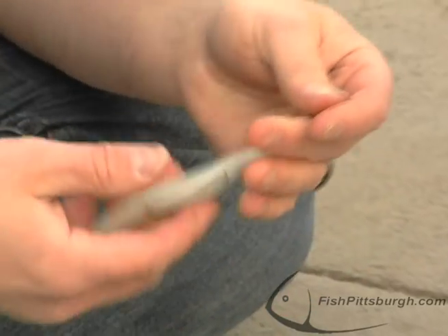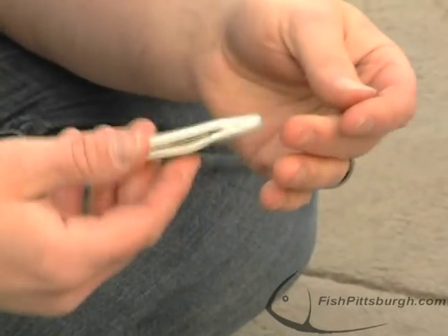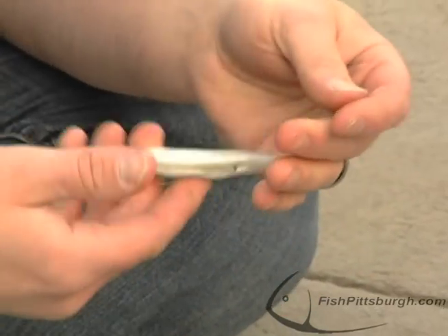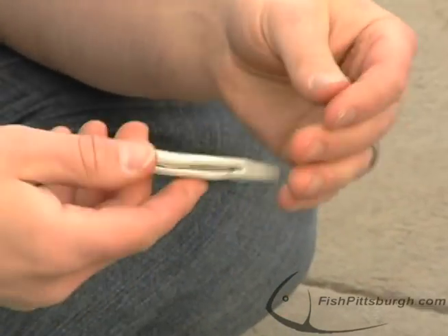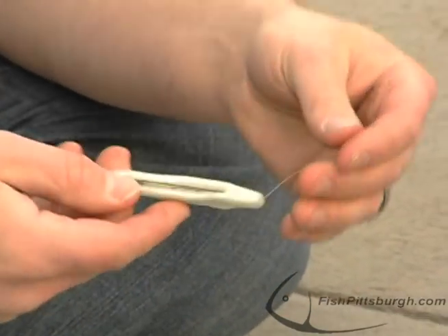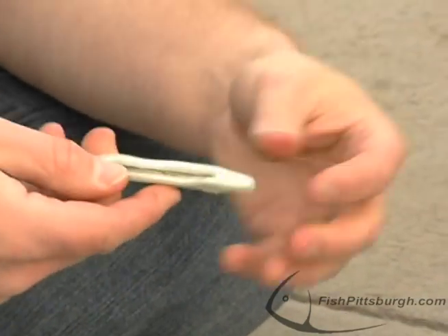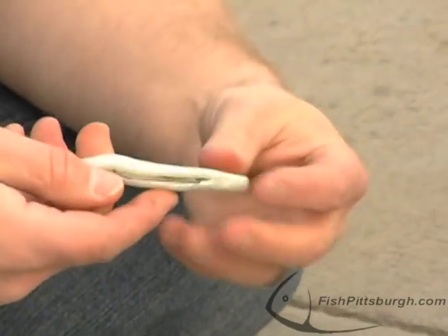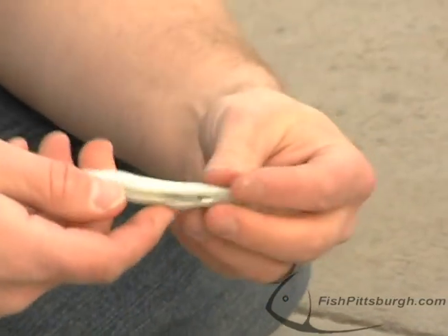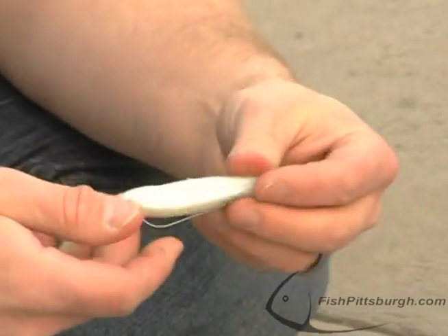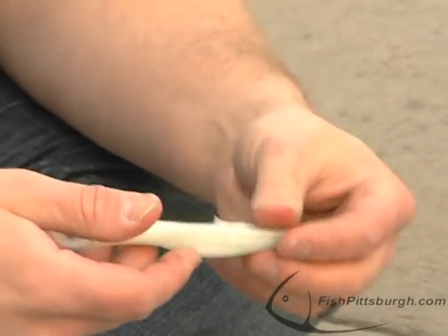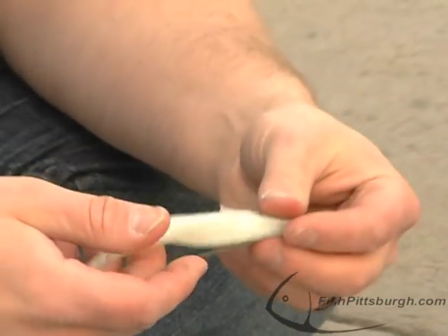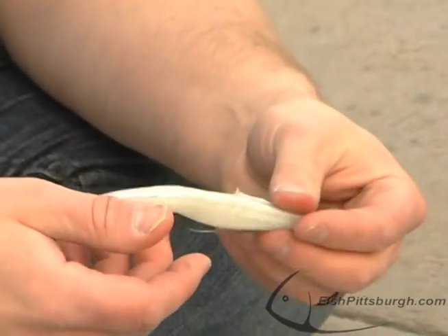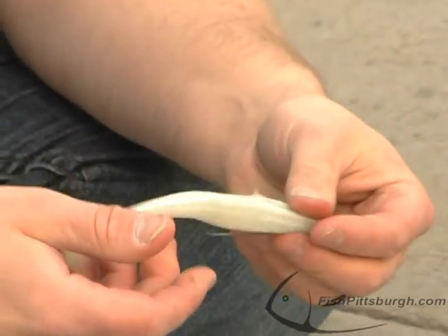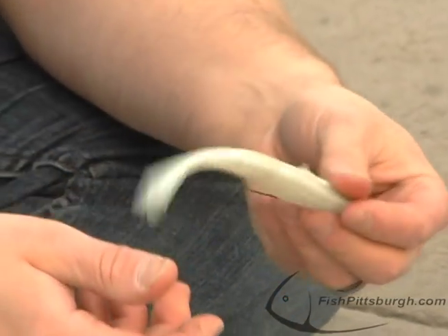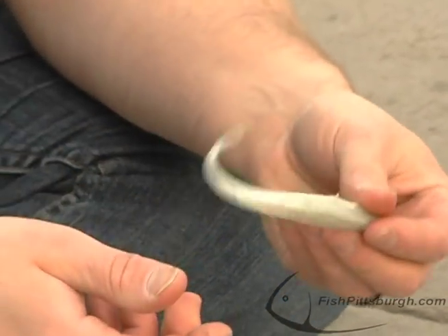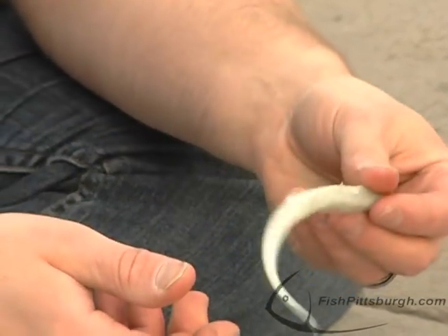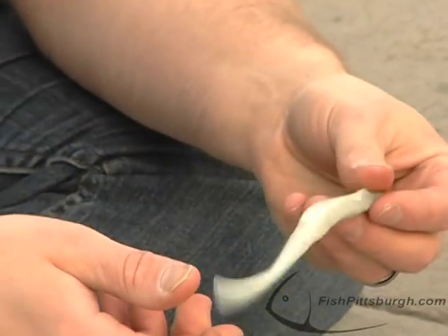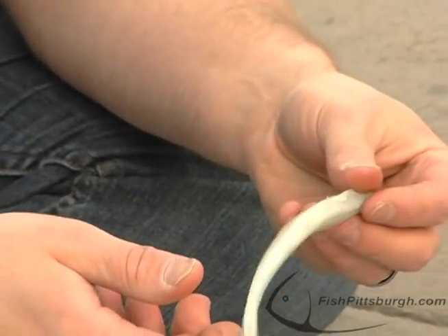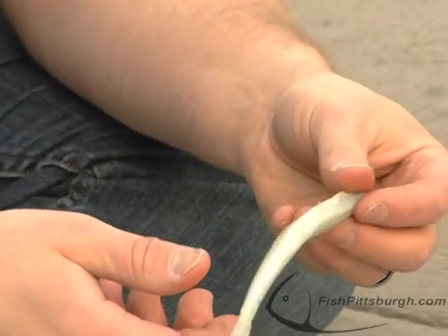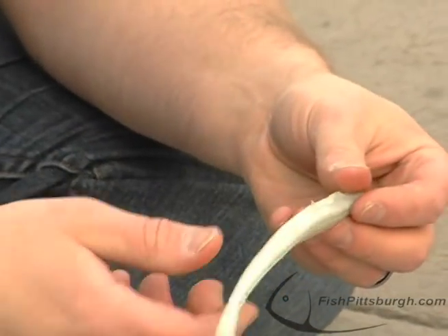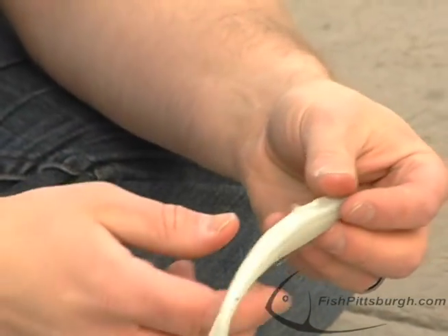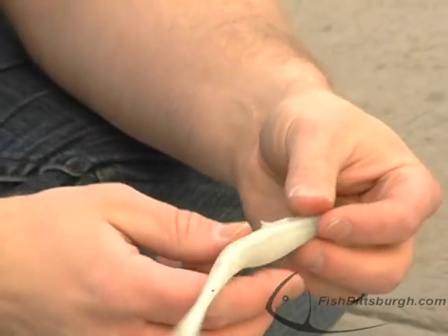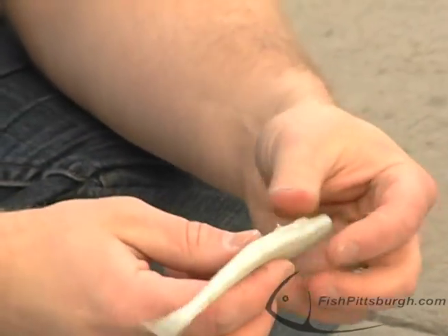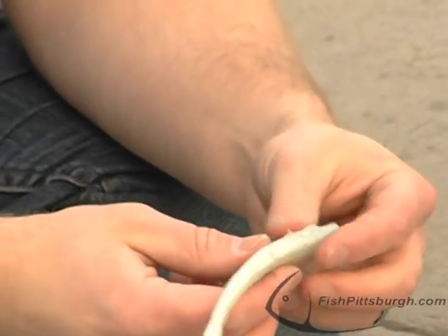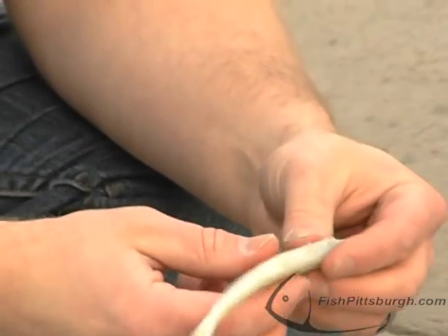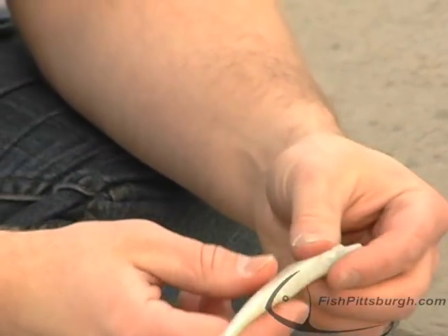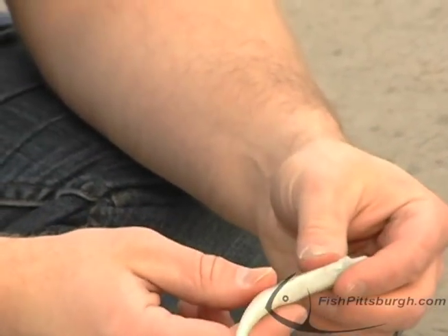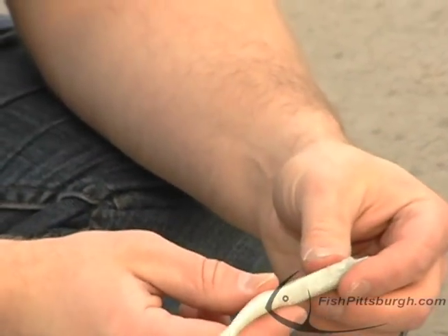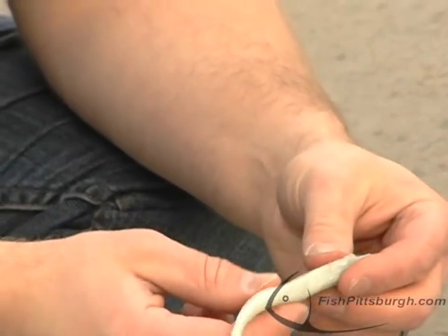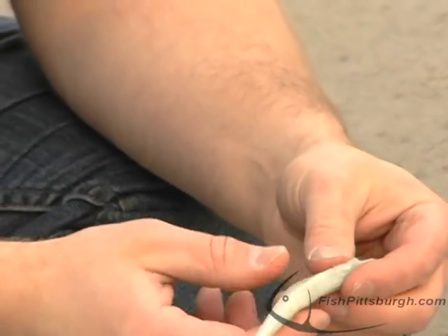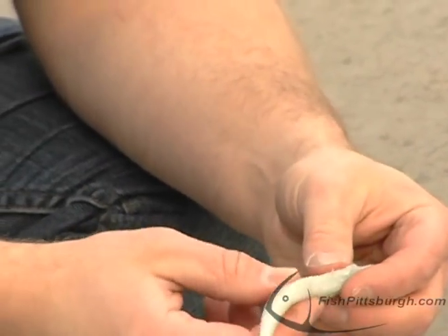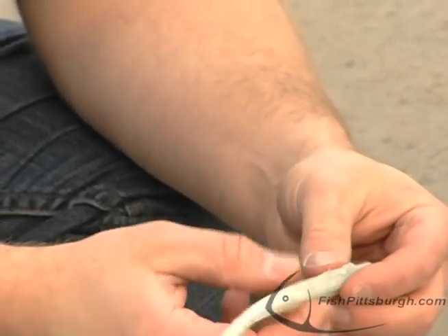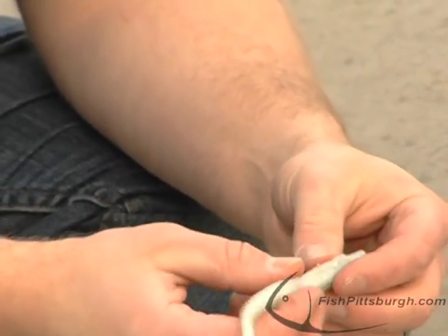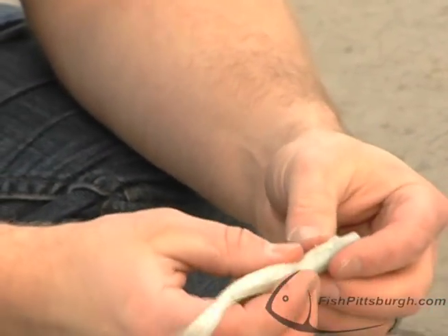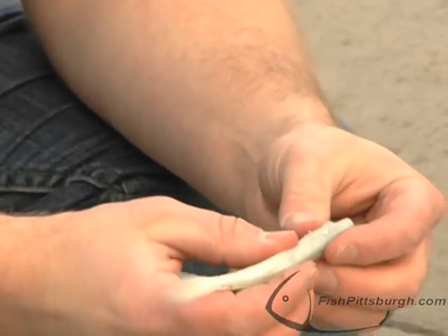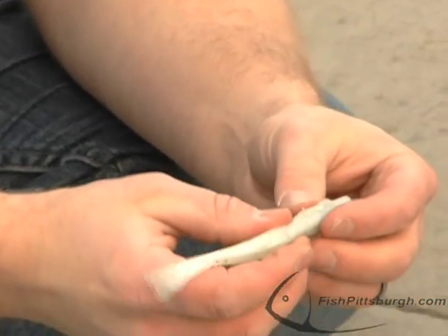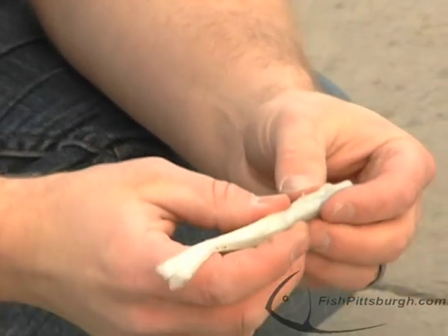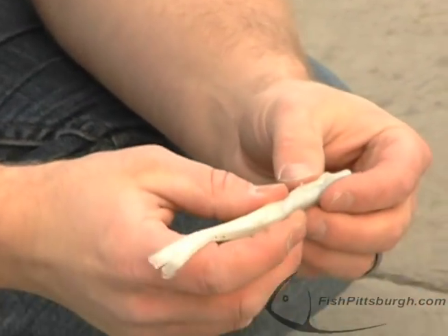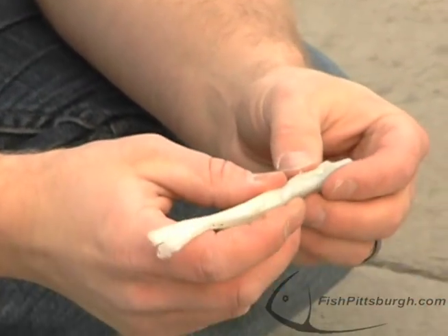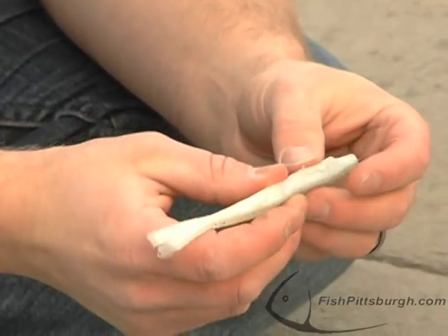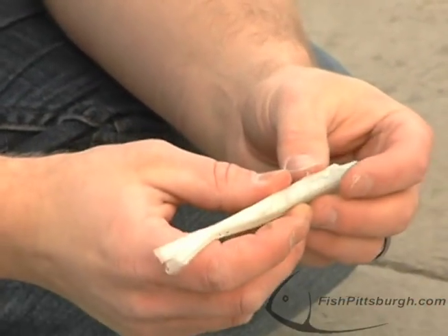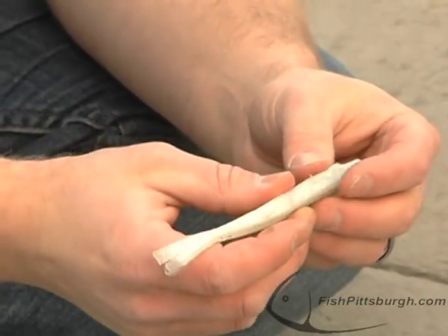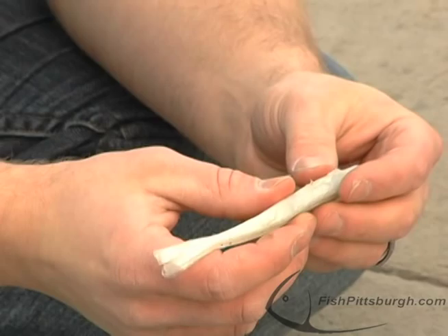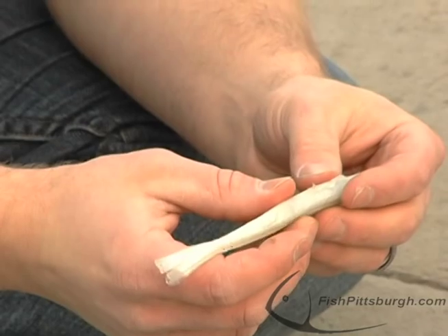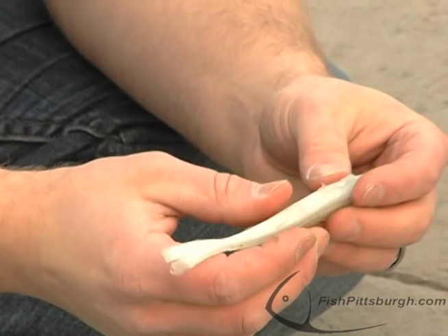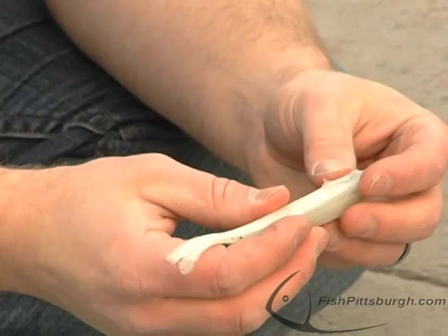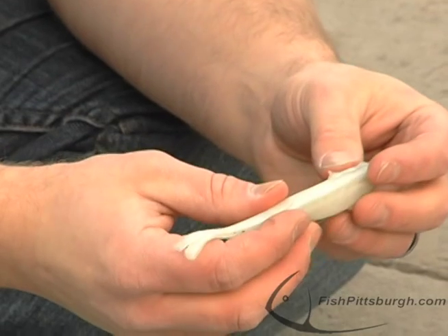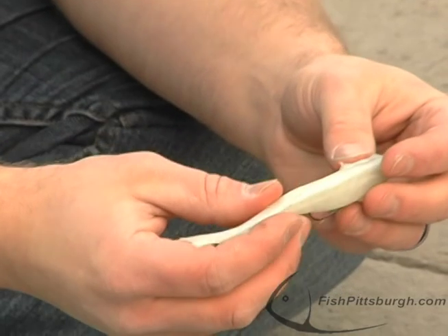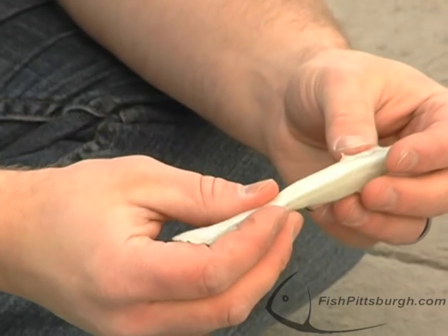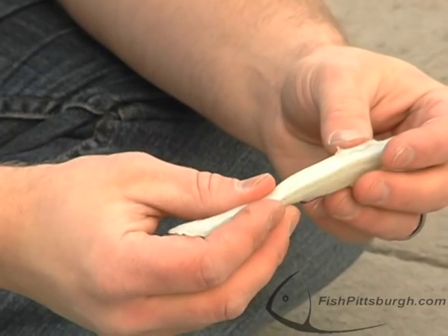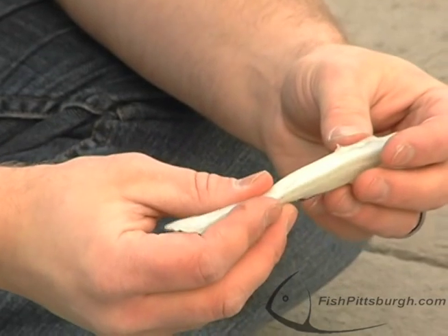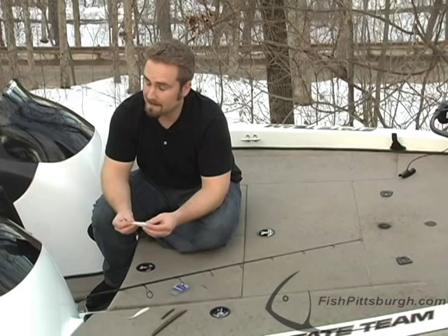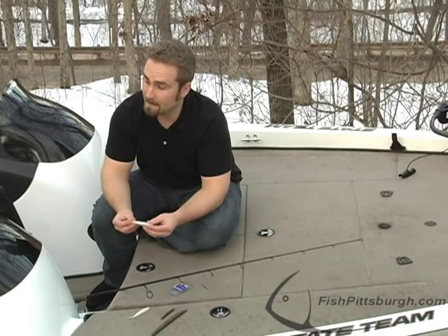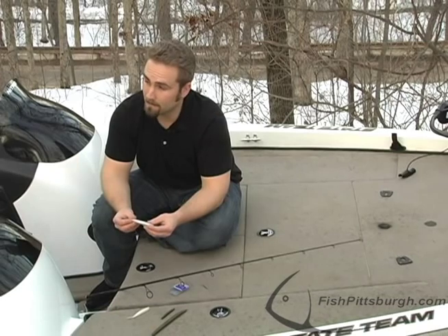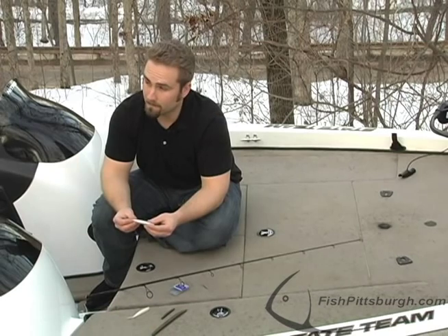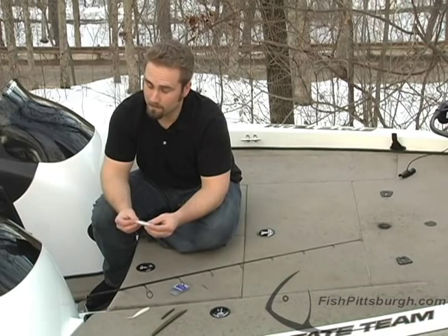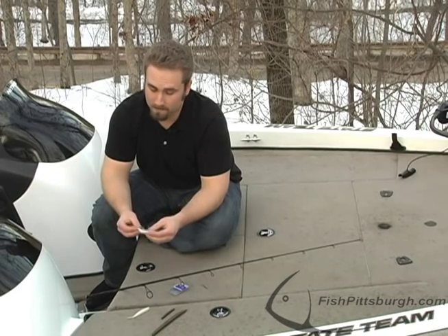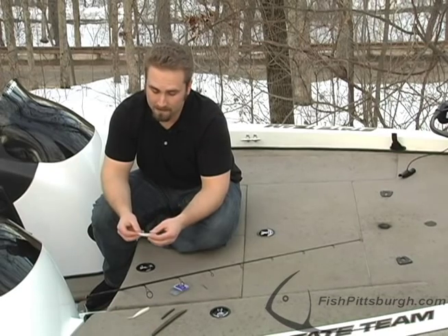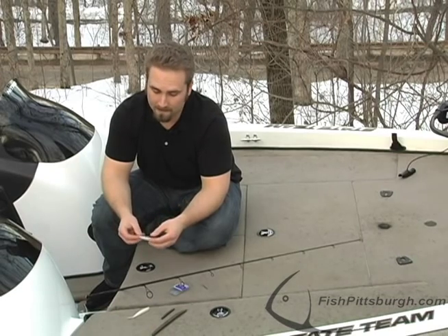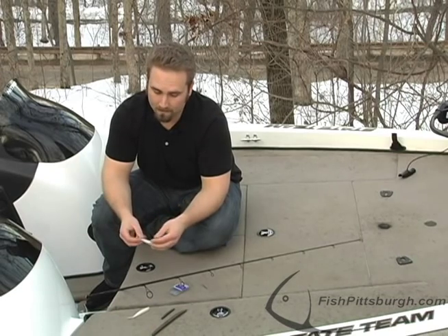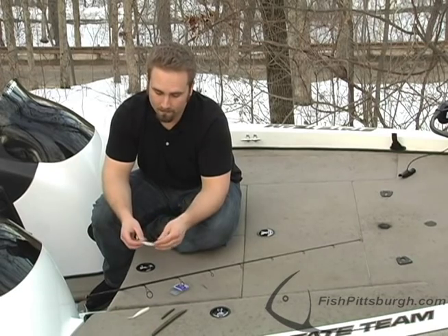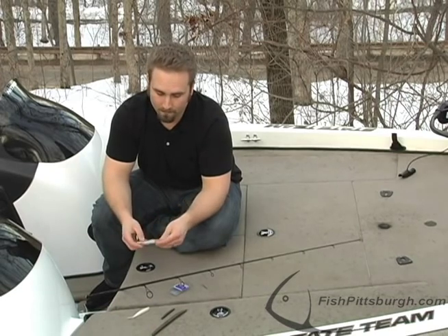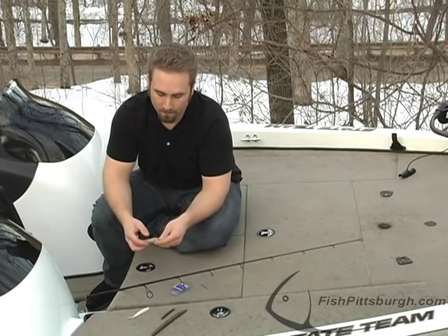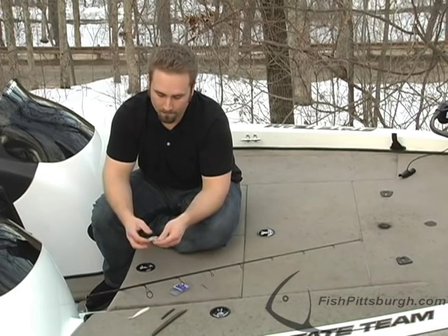Now, it's going to fall a little nose heavy. You can insert it in the mid-body so it doesn't, or in the tail if you want the tail to fall.